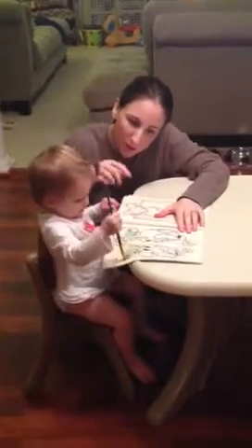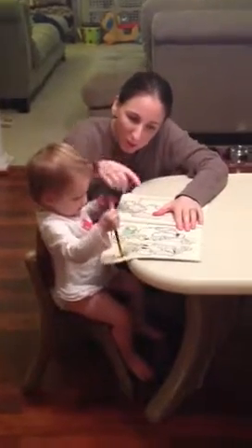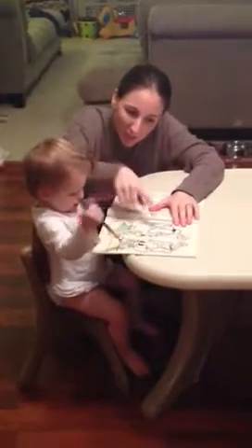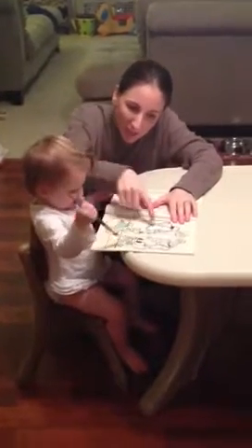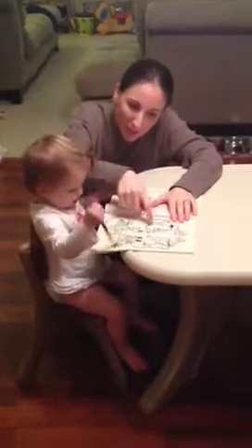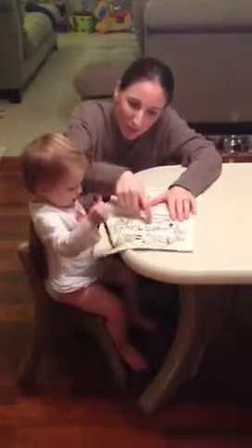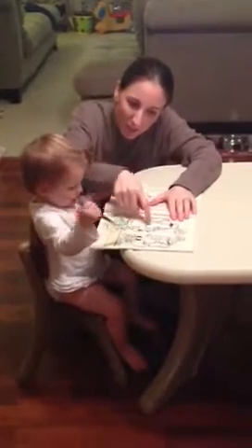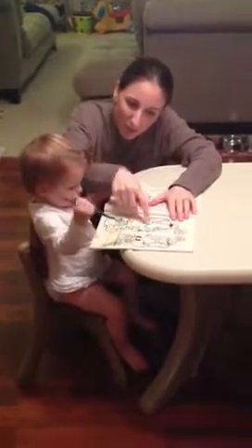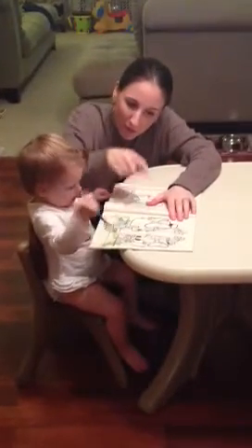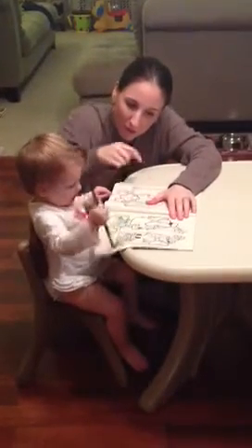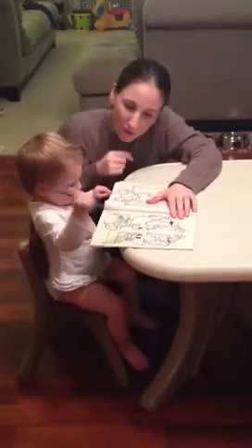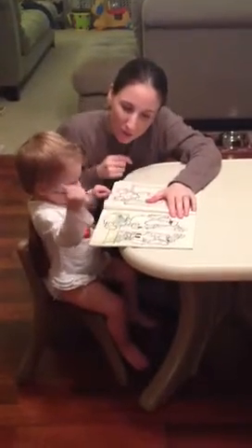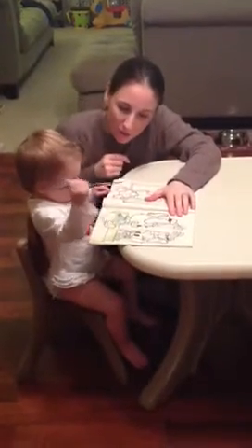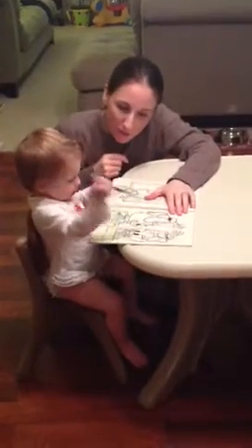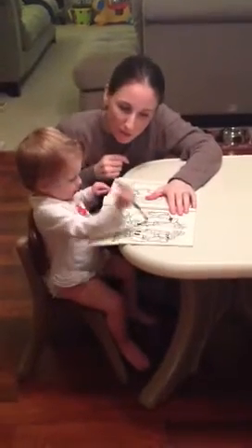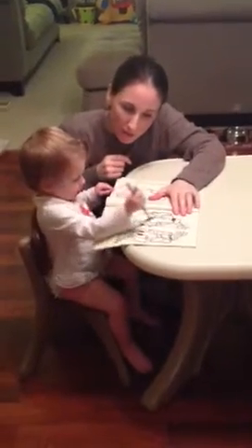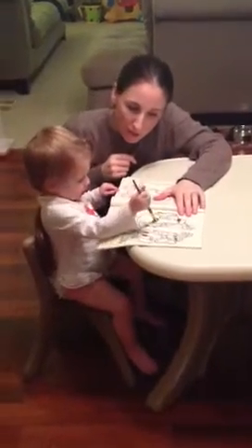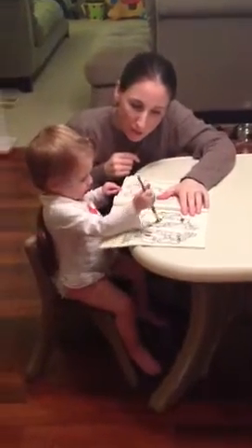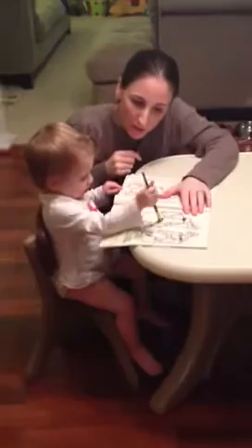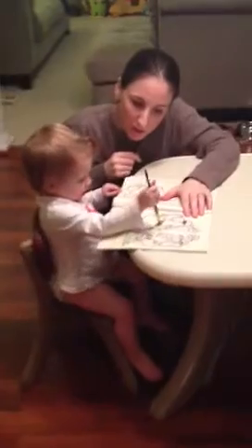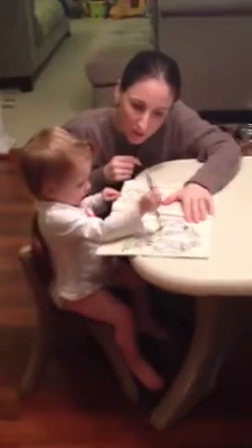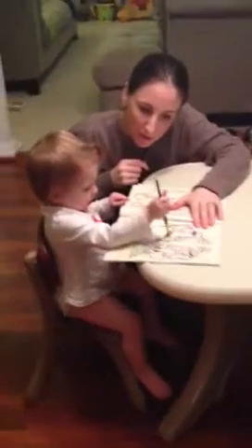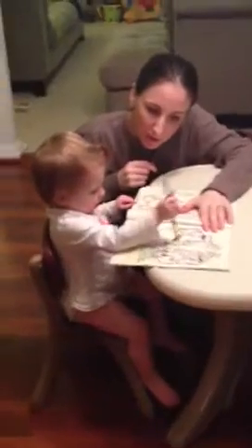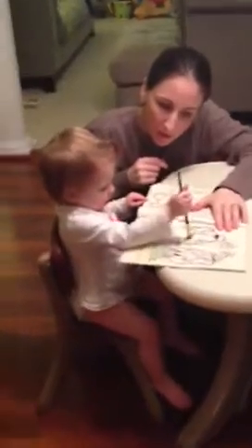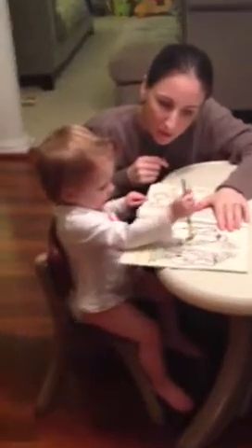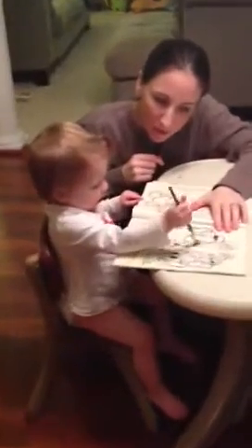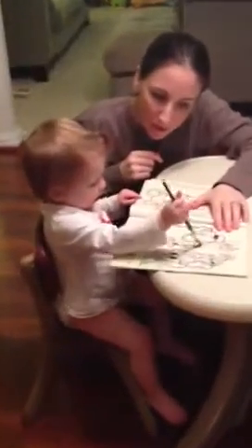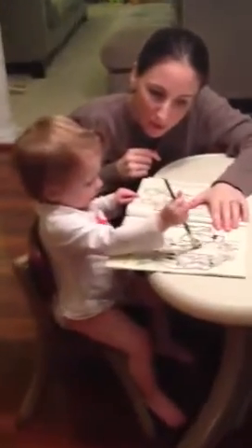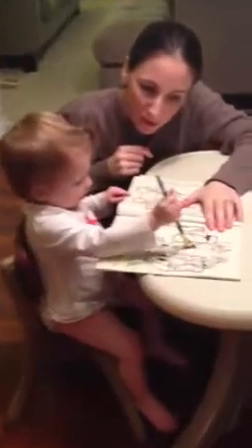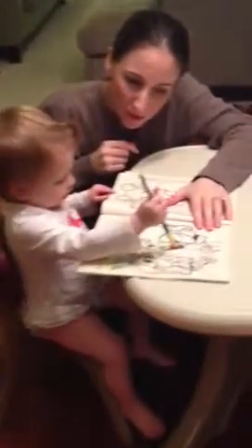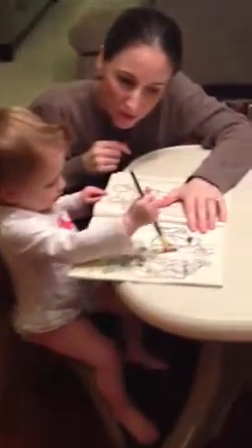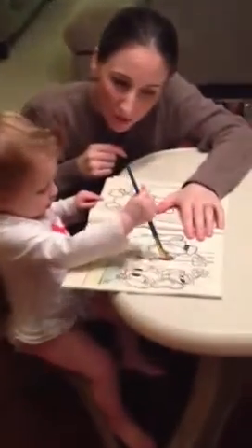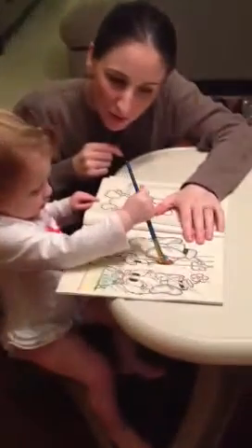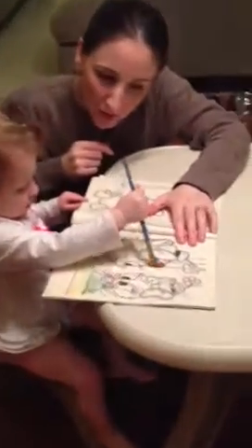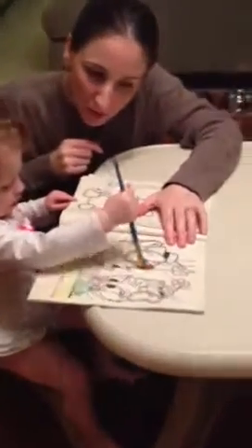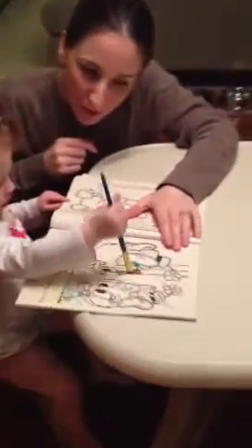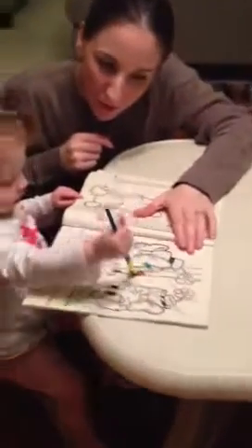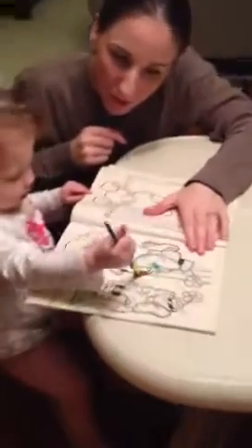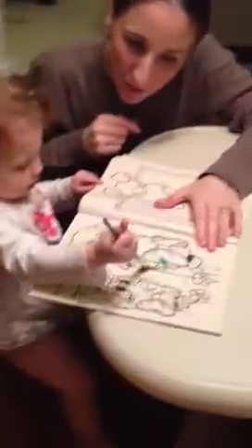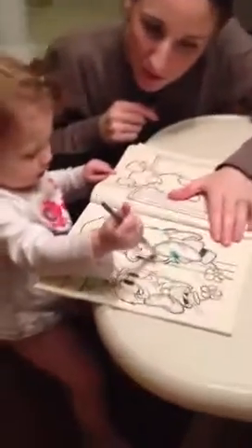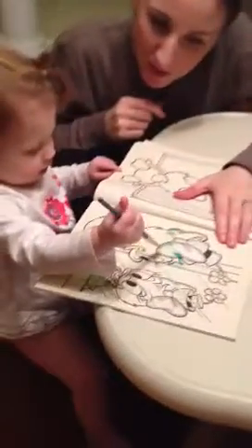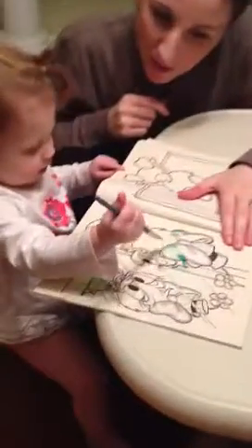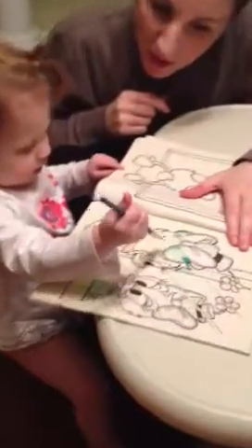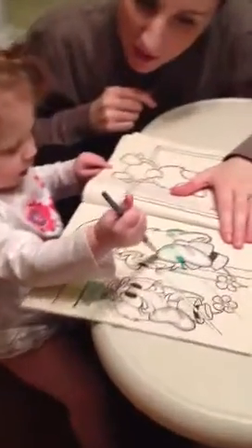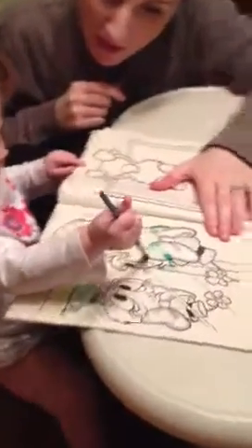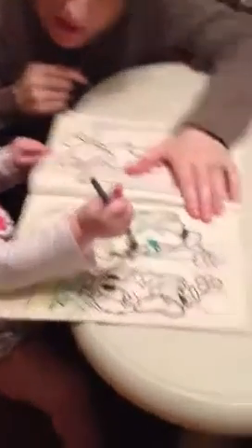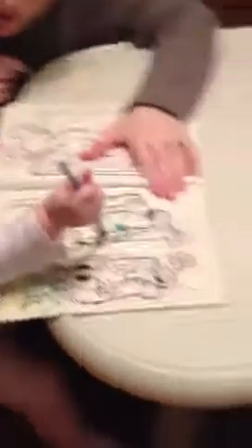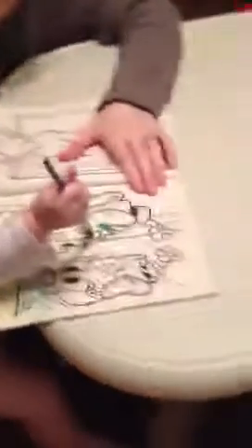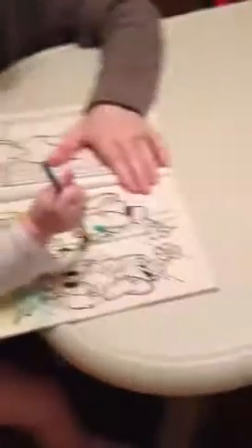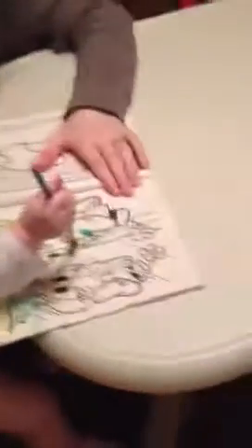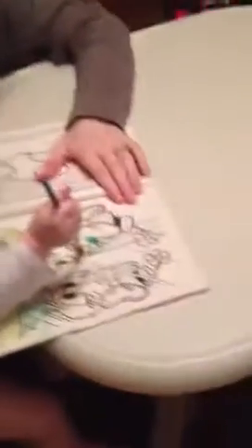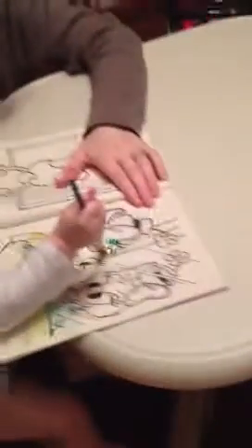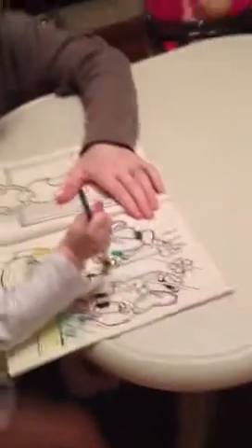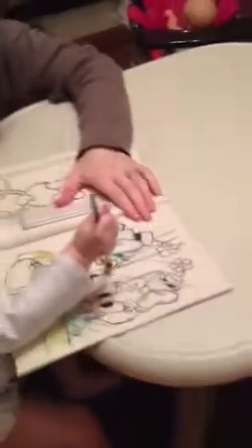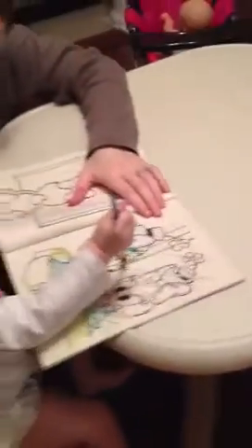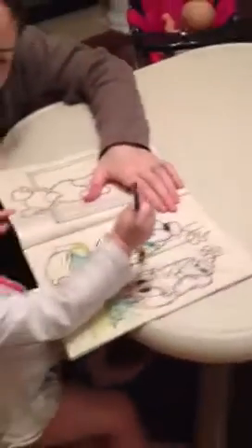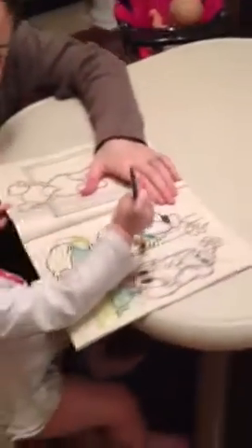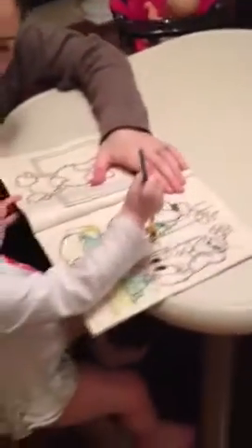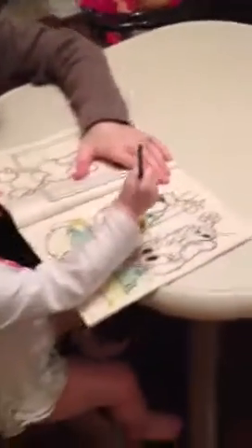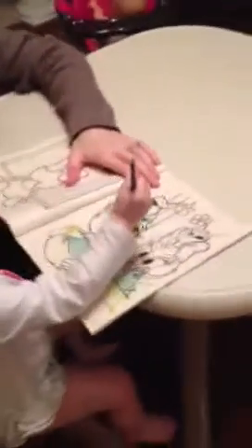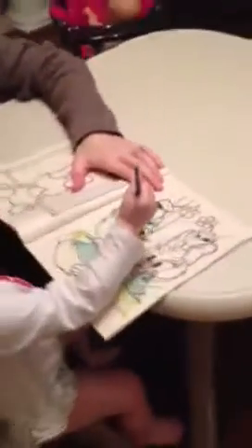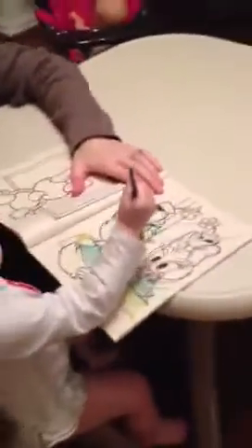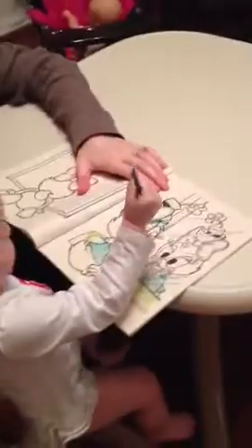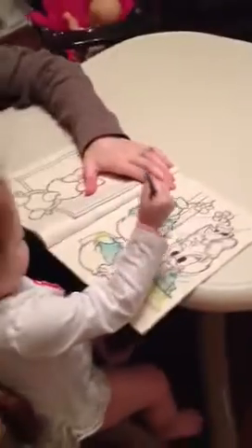Aviva and Mommy painting. Oh, see the colors? See how pretty the colors are?